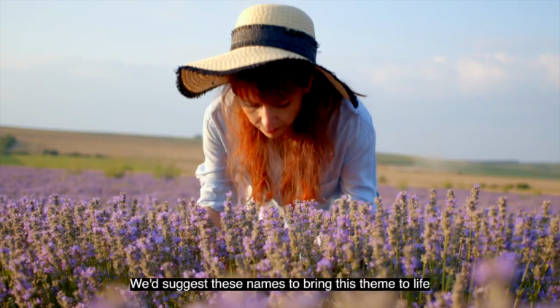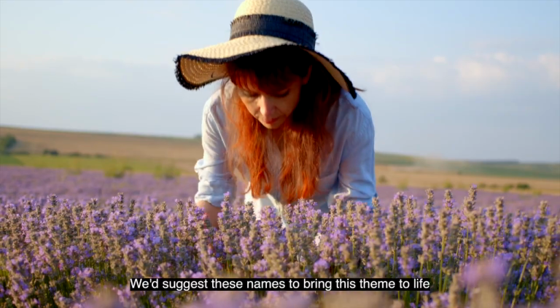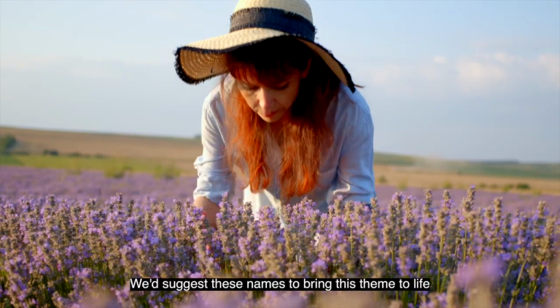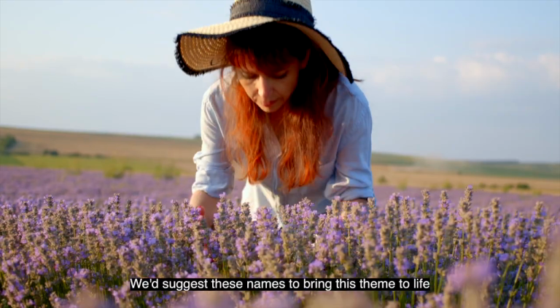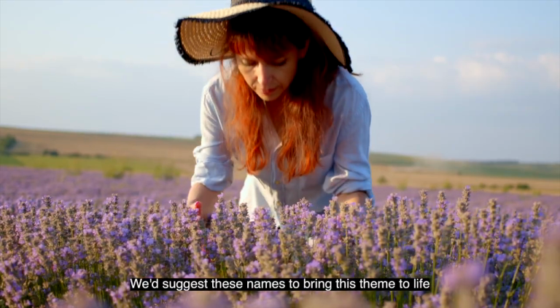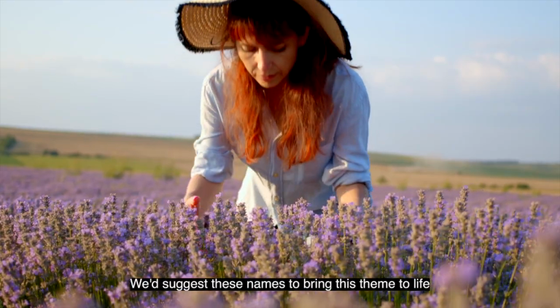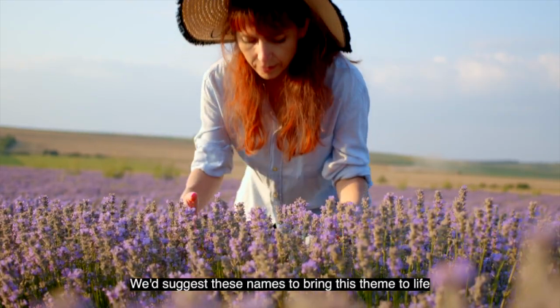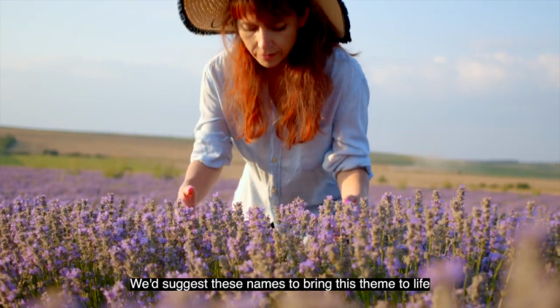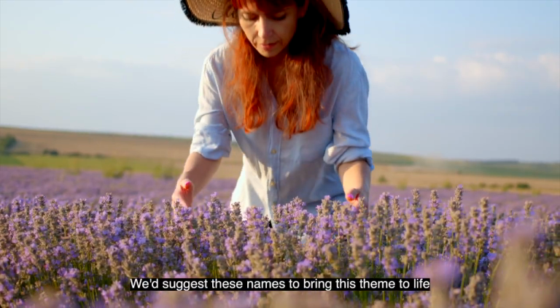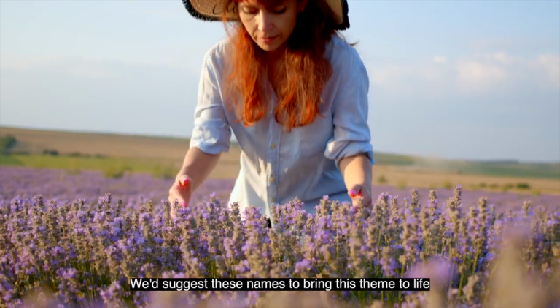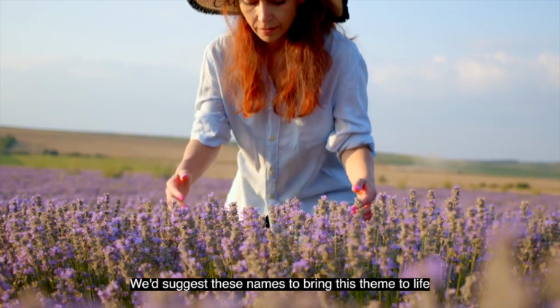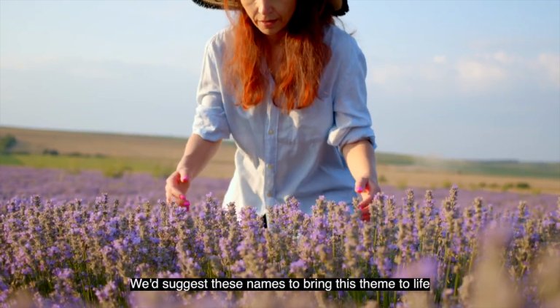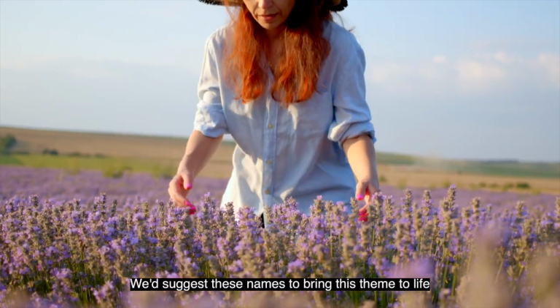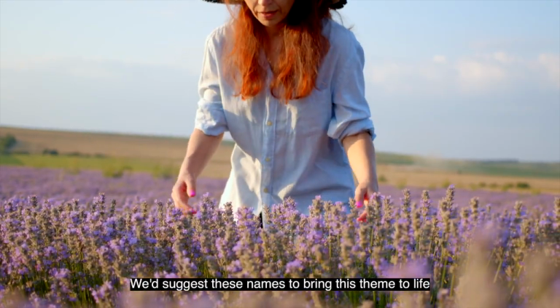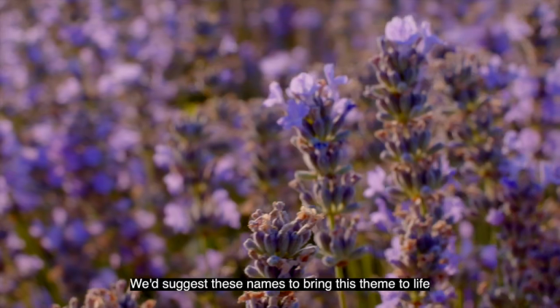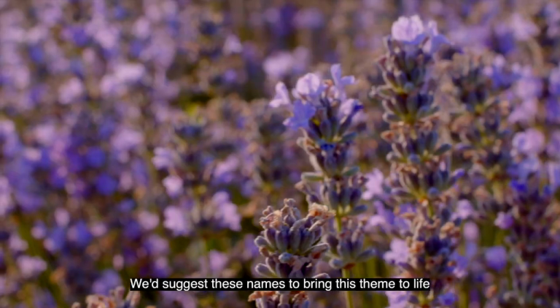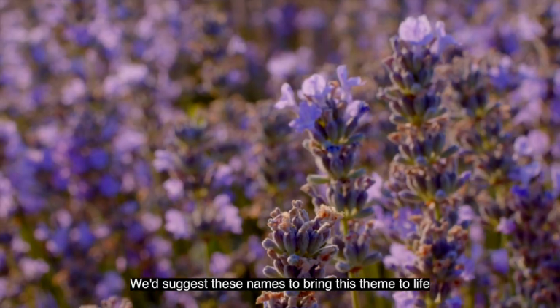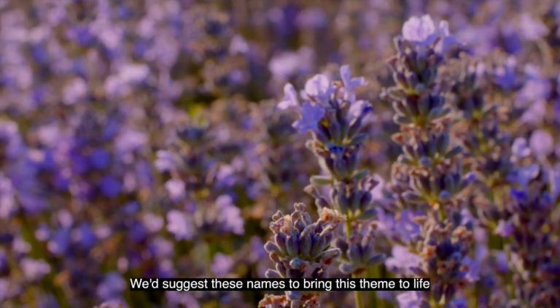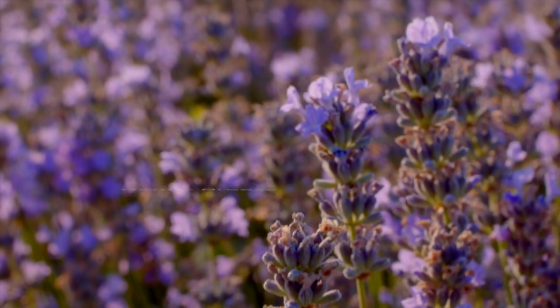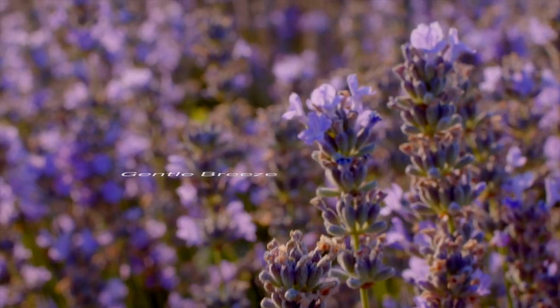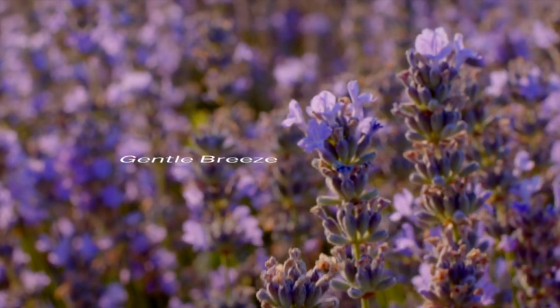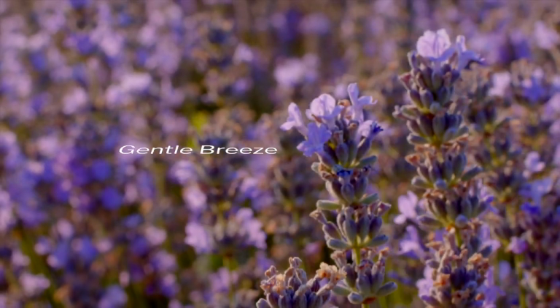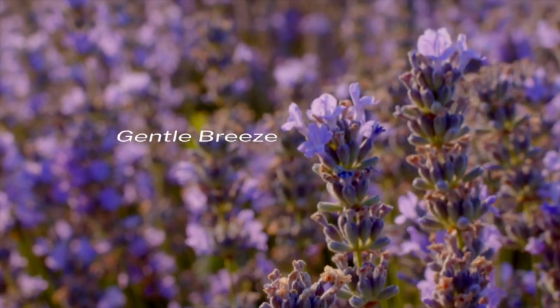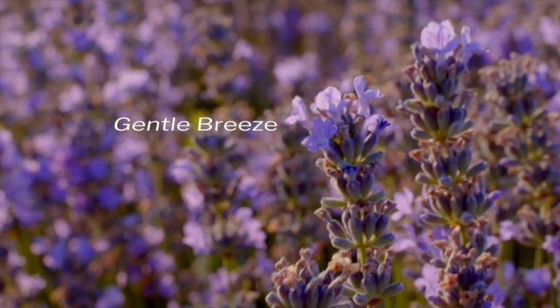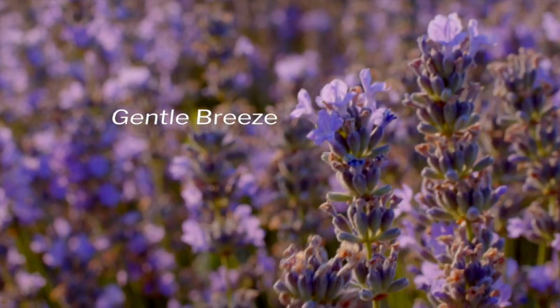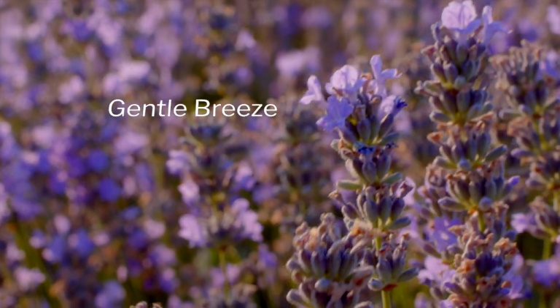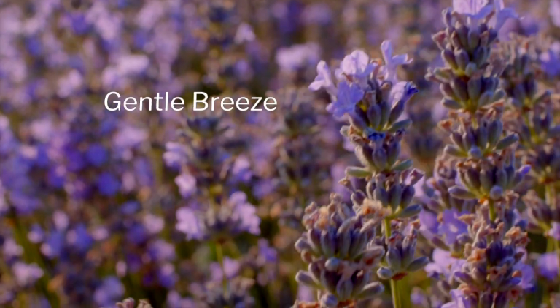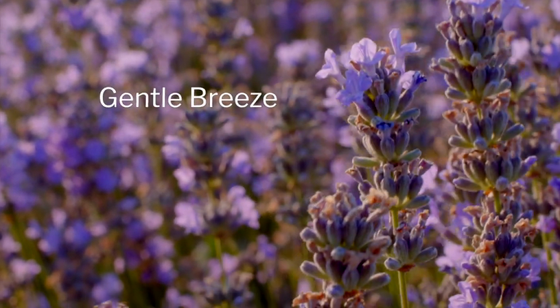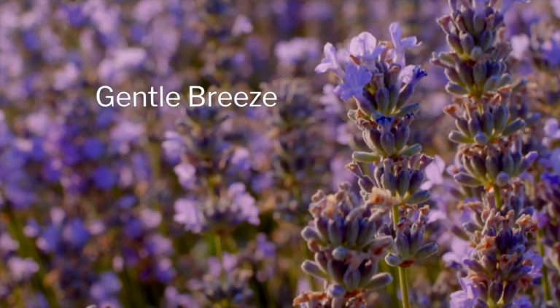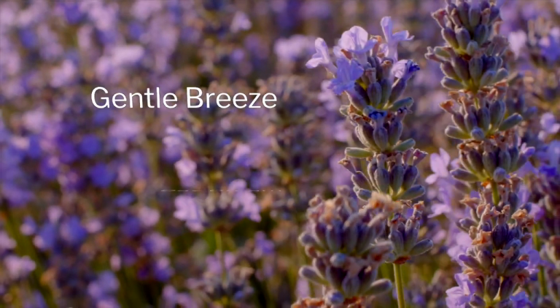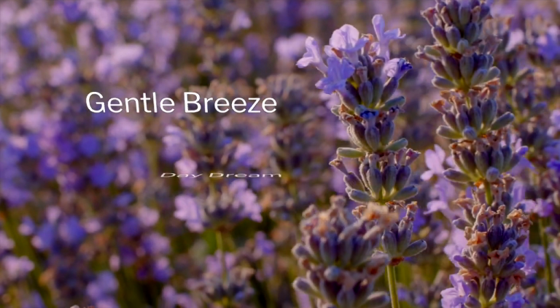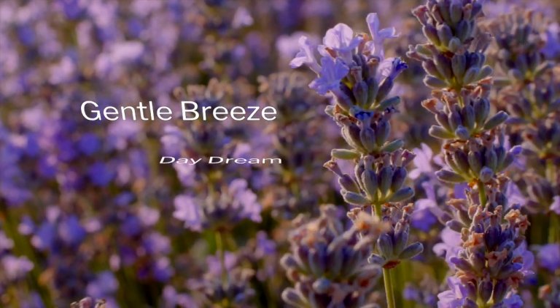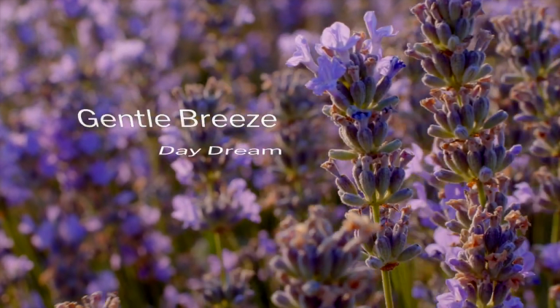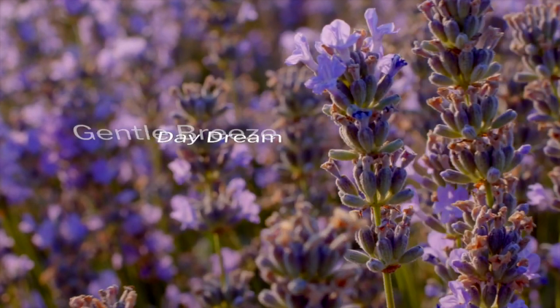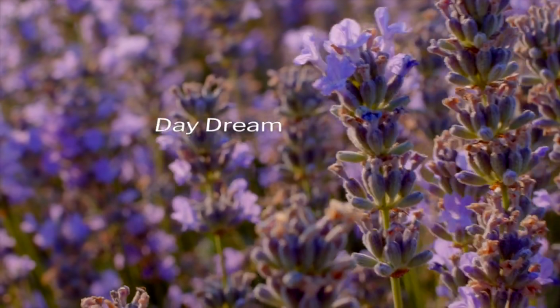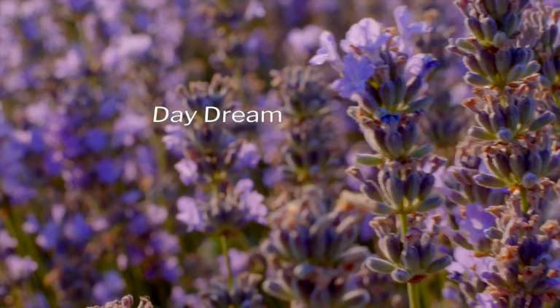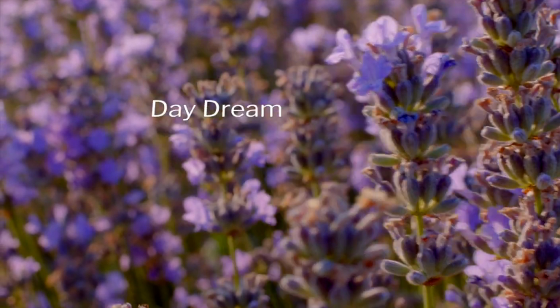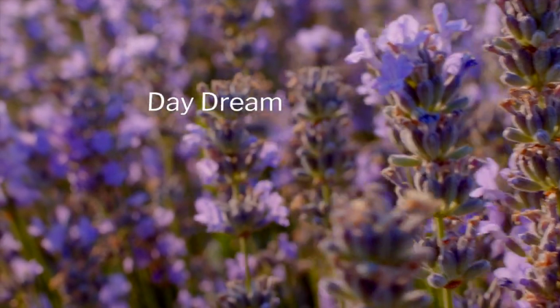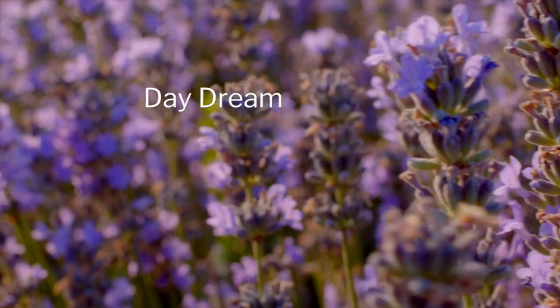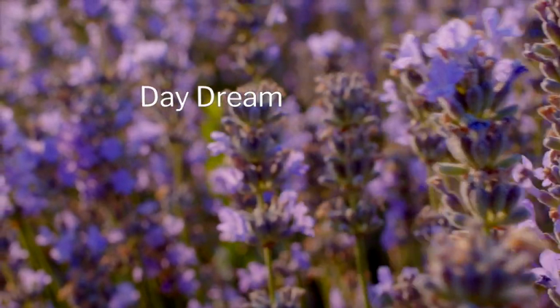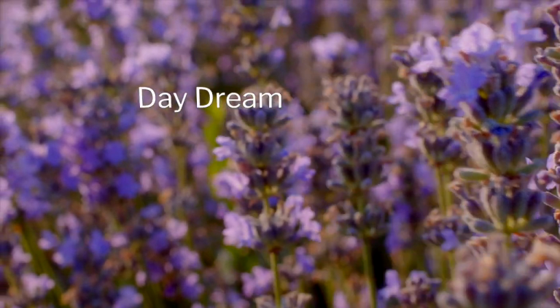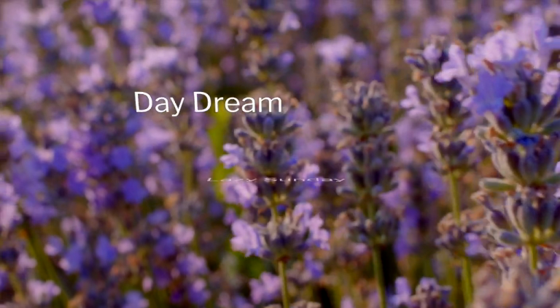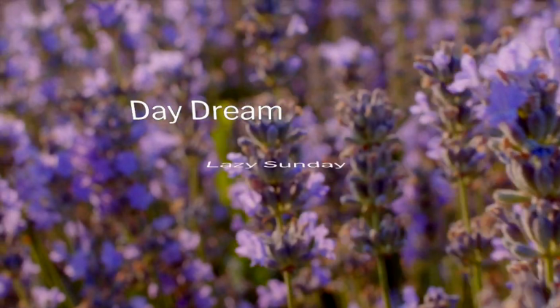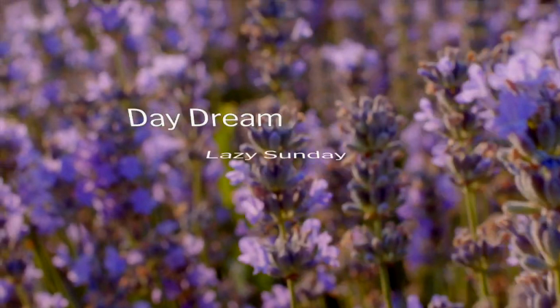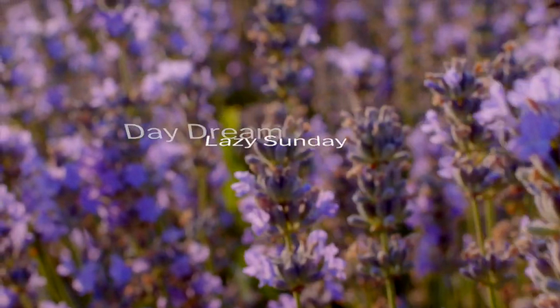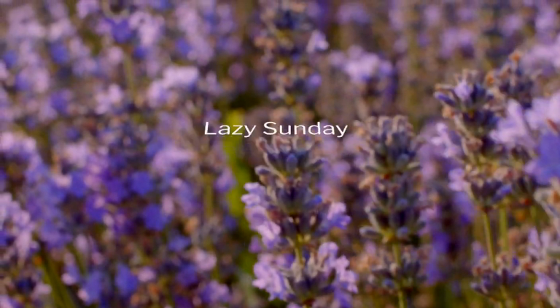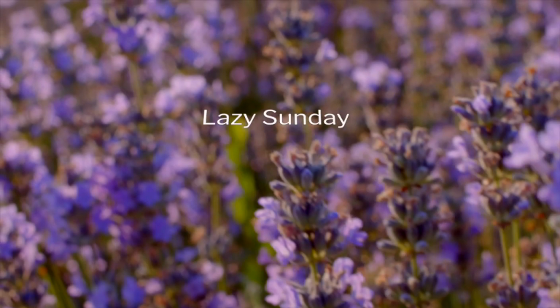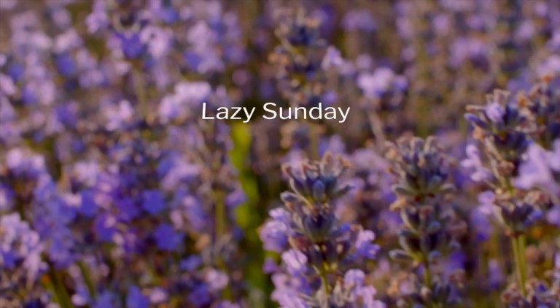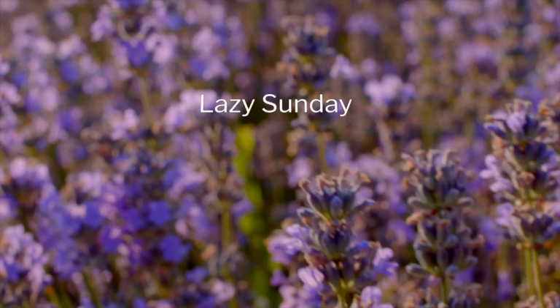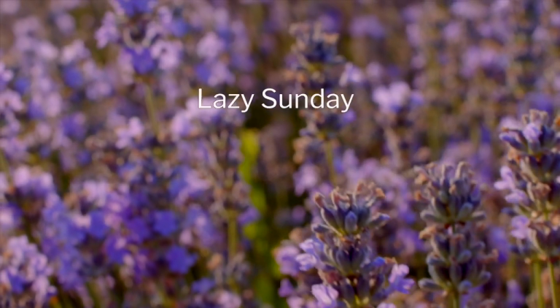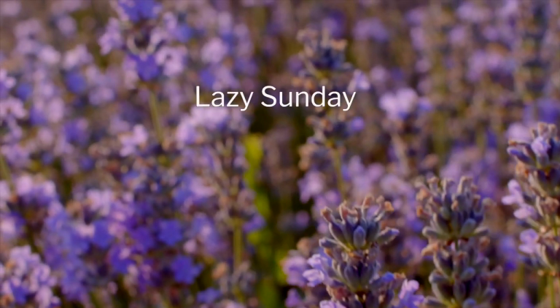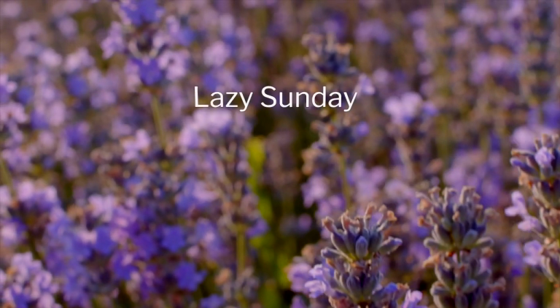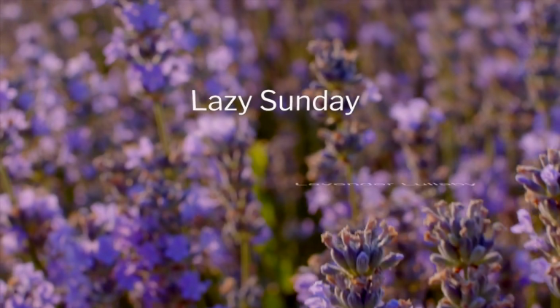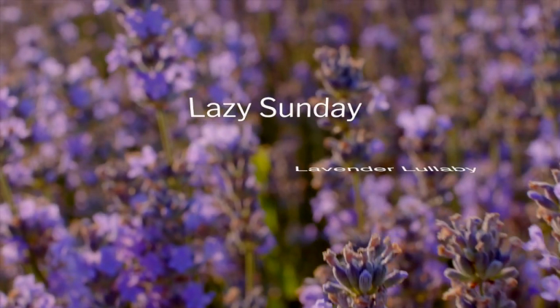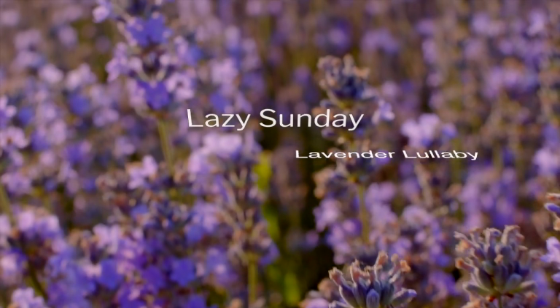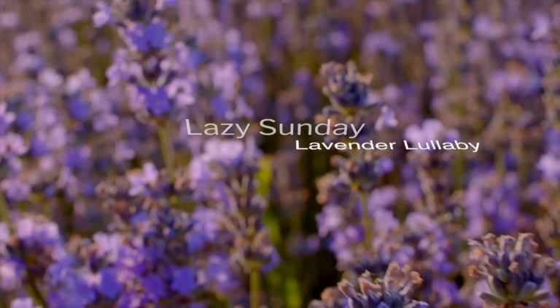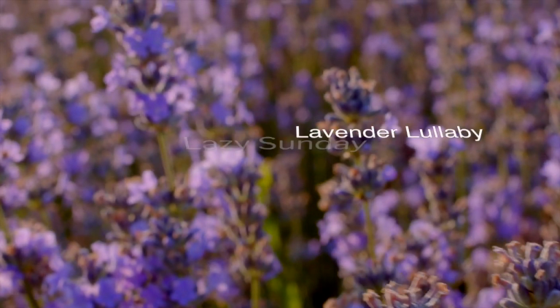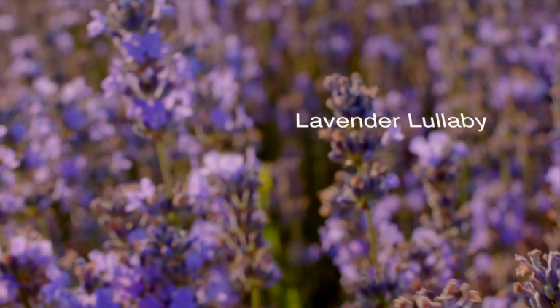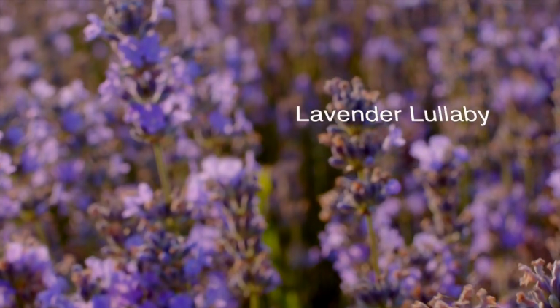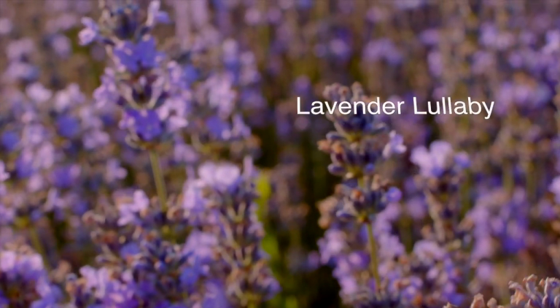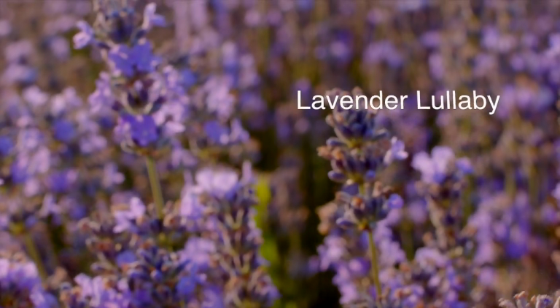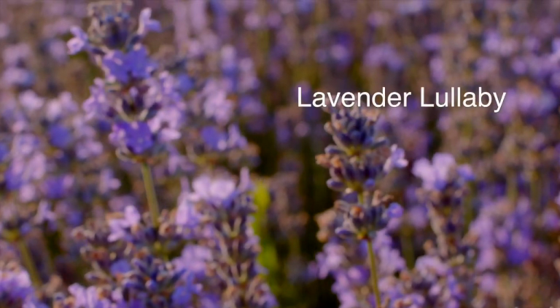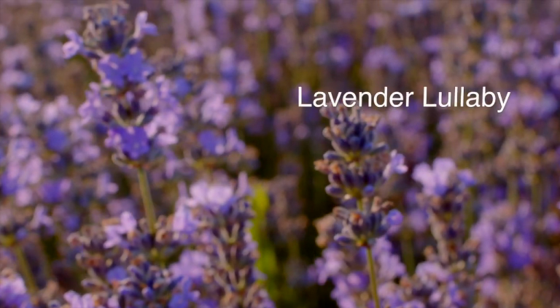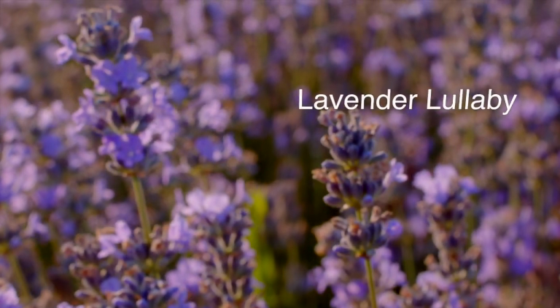We suggest these names to bring this theme to life: Gentle Breeze, Daydream, Lazy Sunday, Lavender Lullaby.